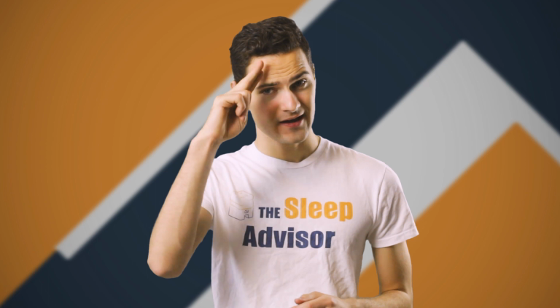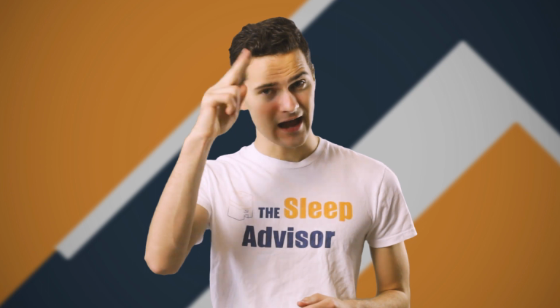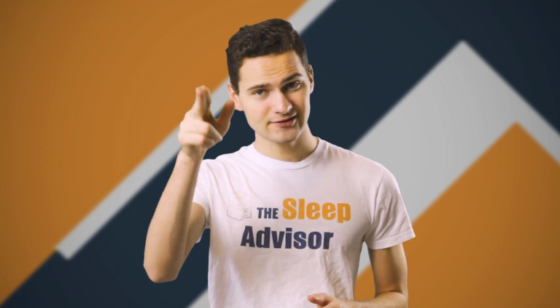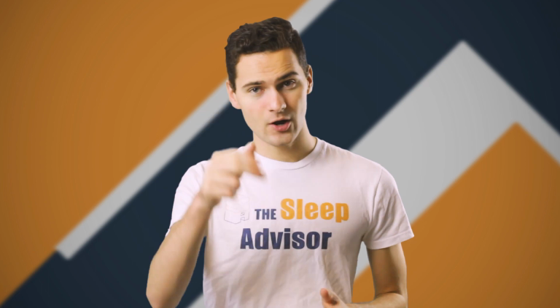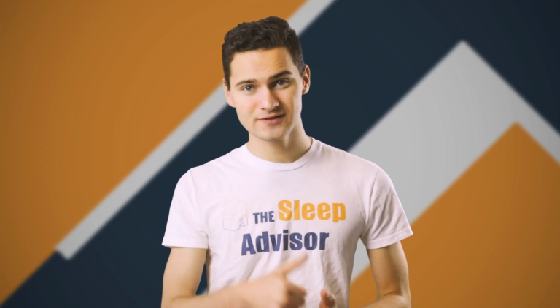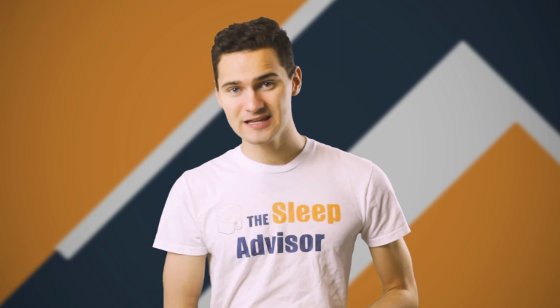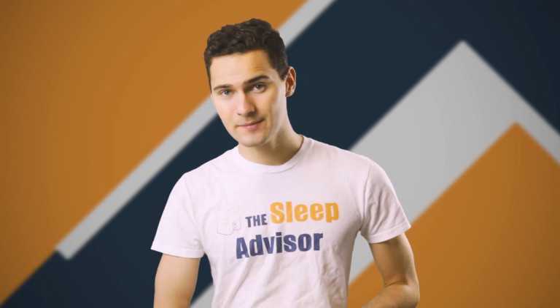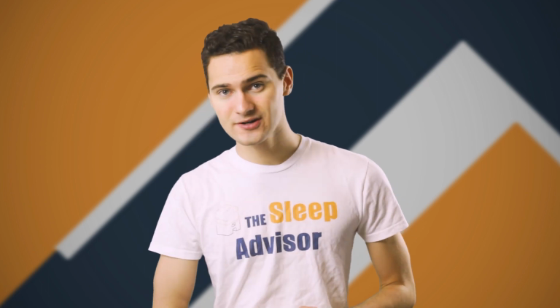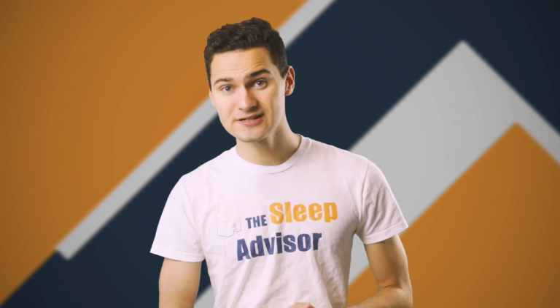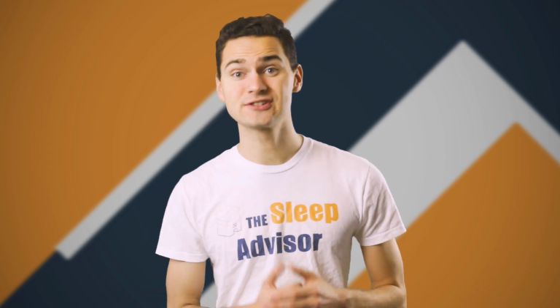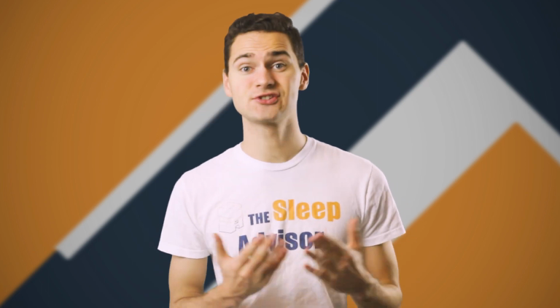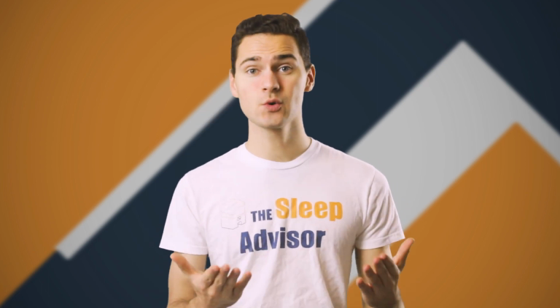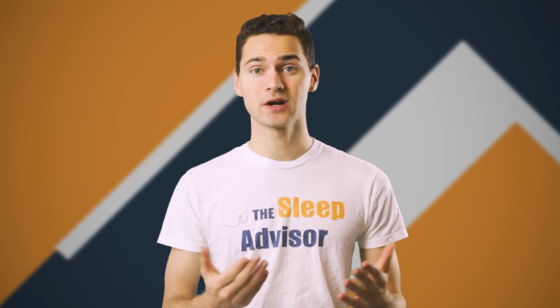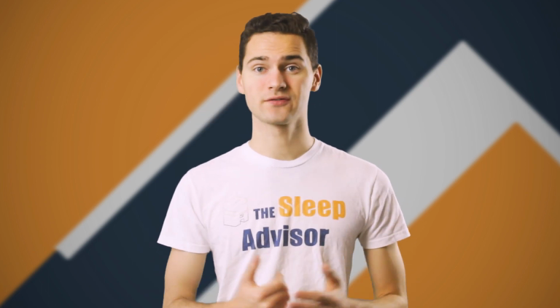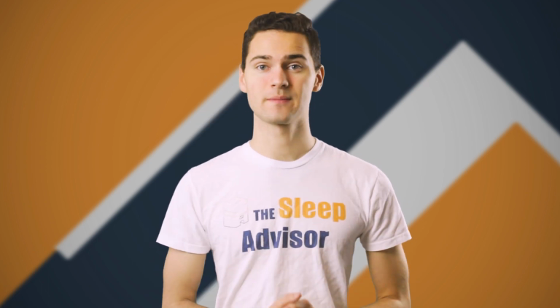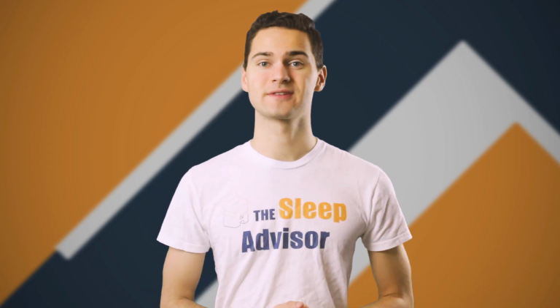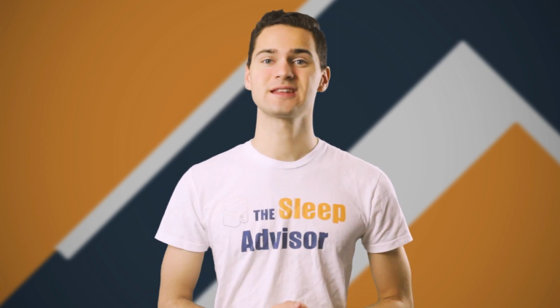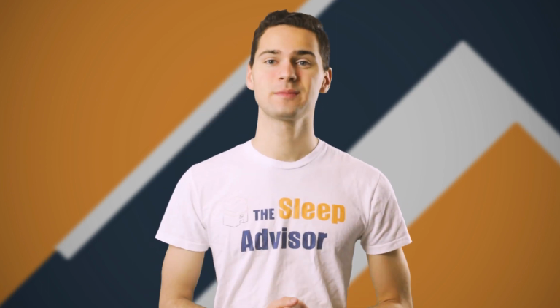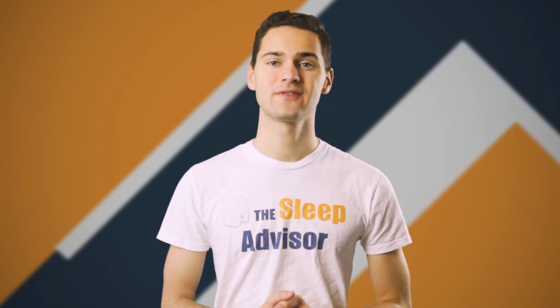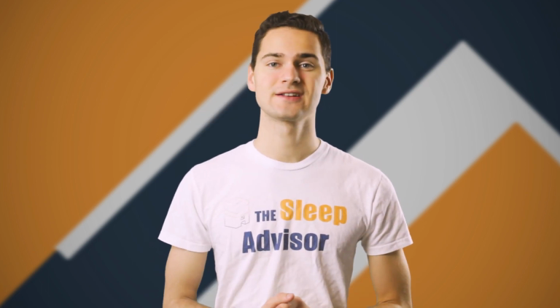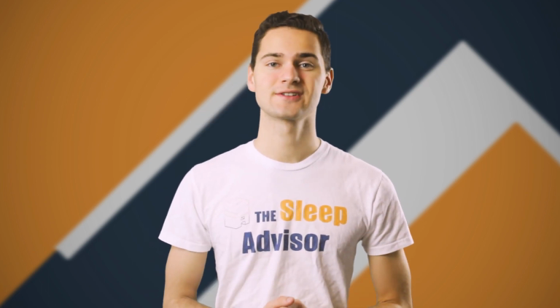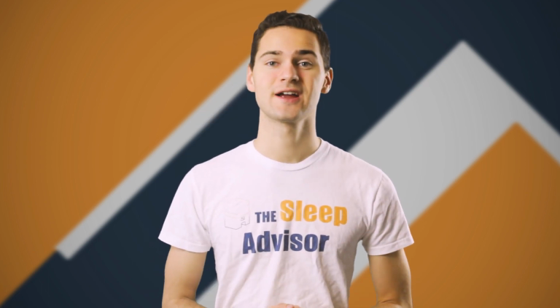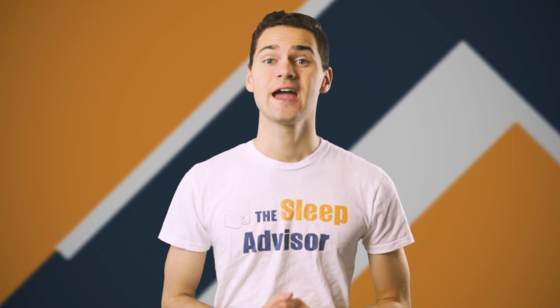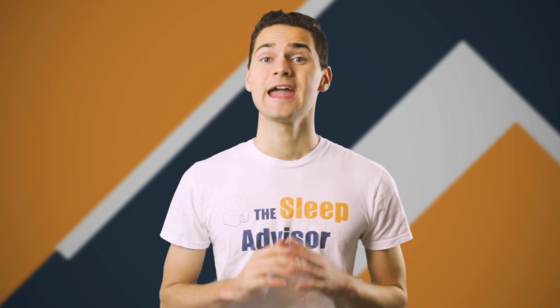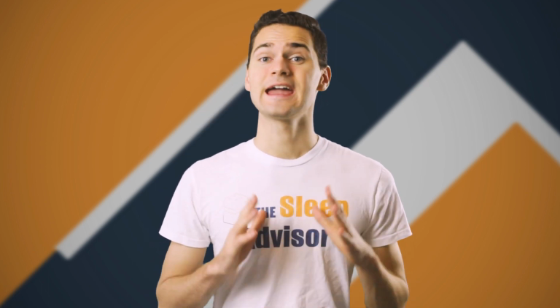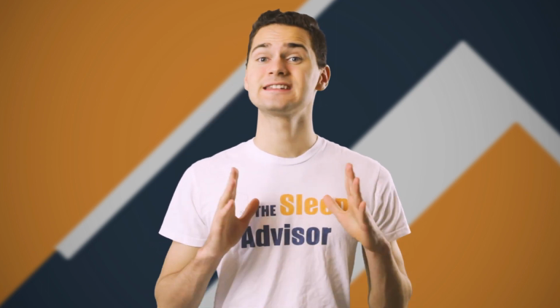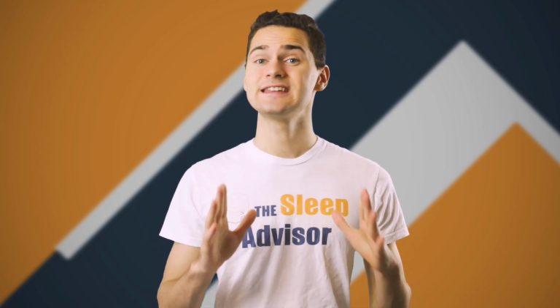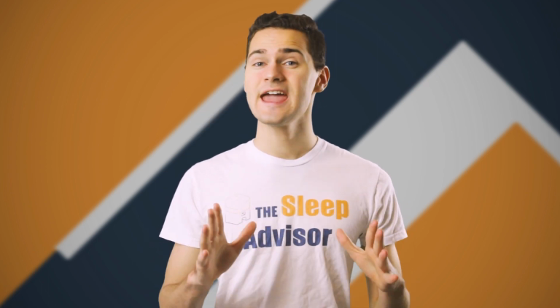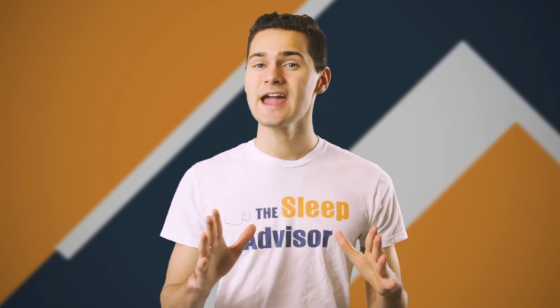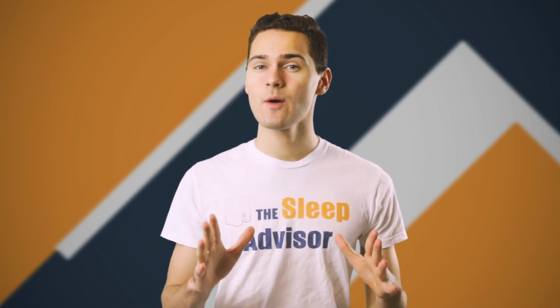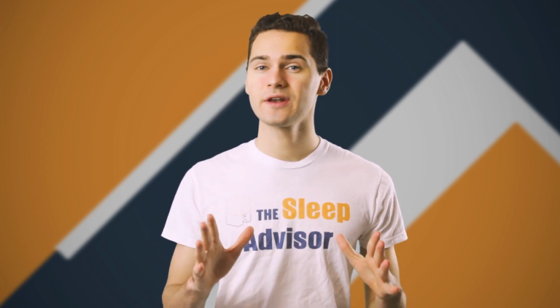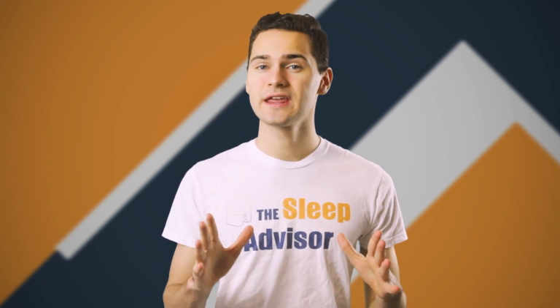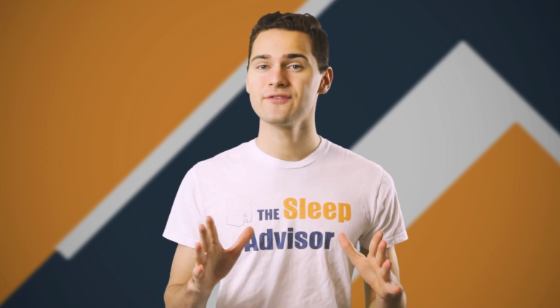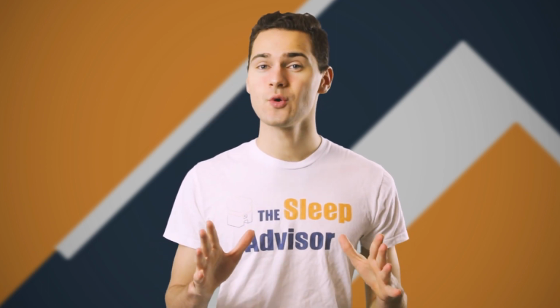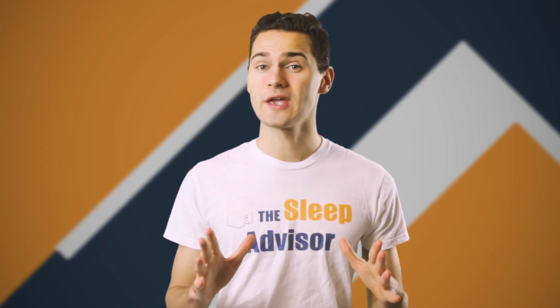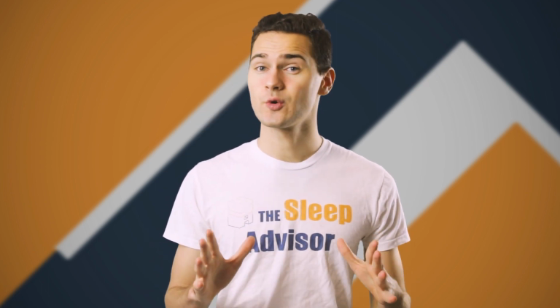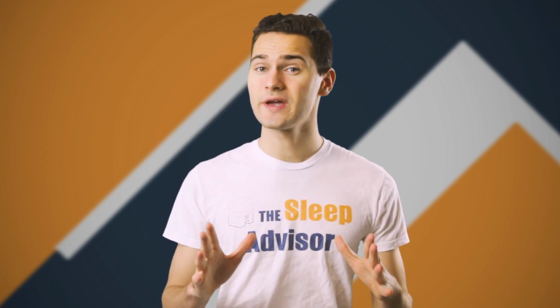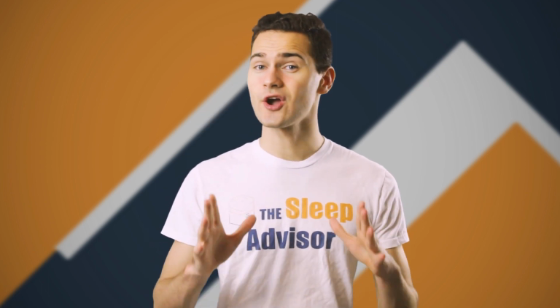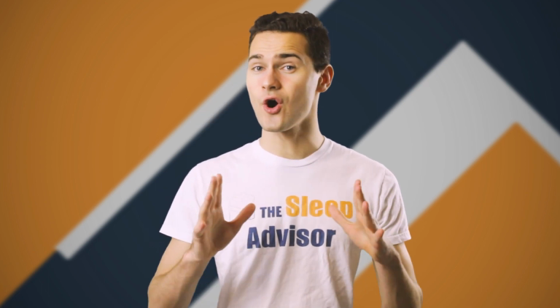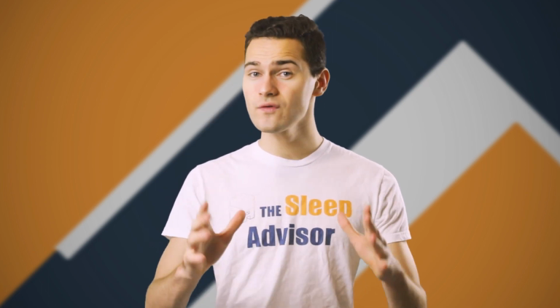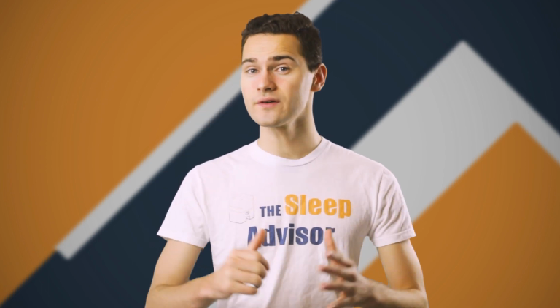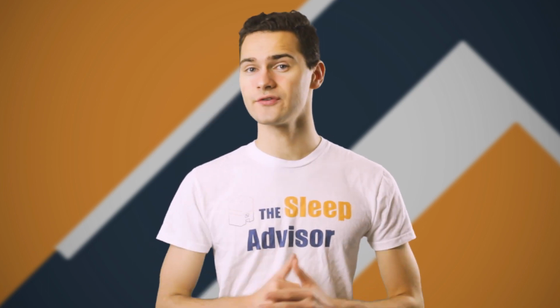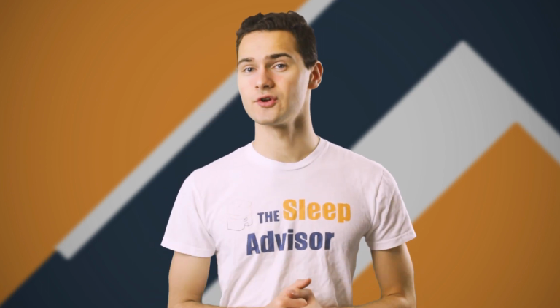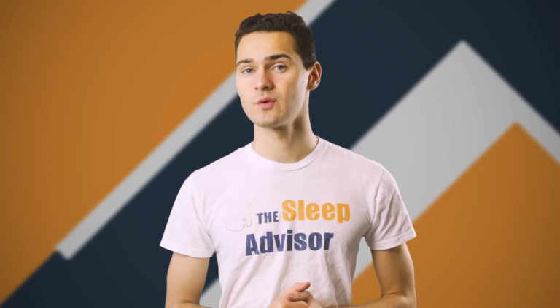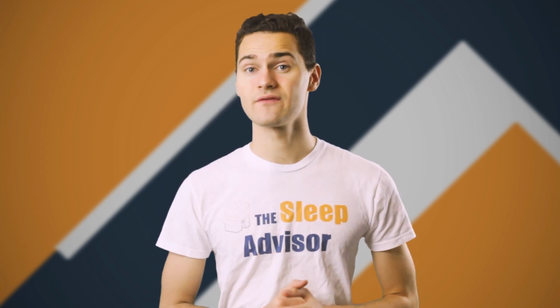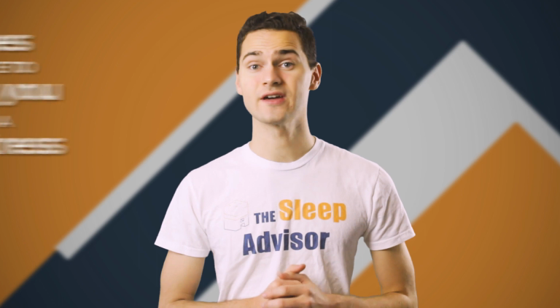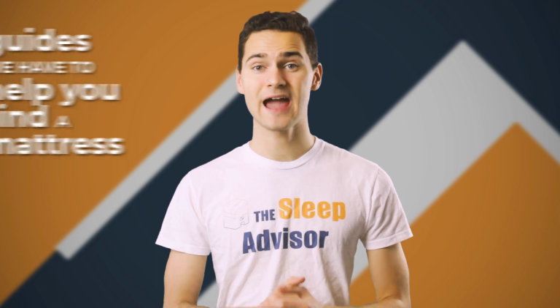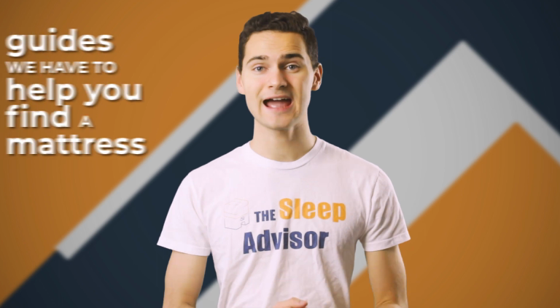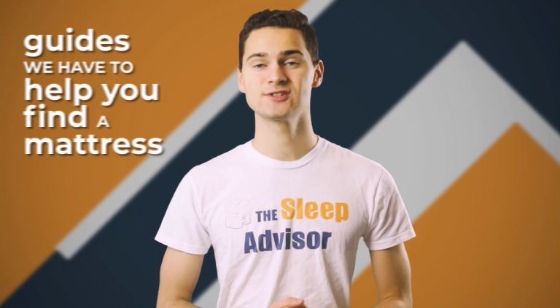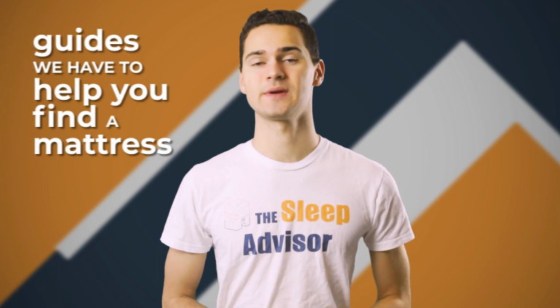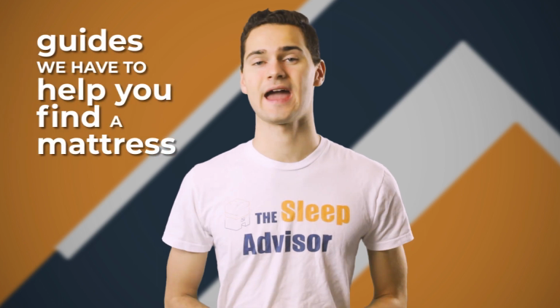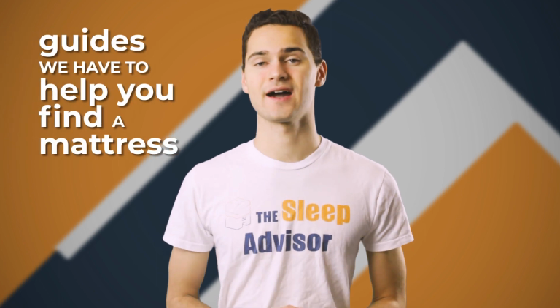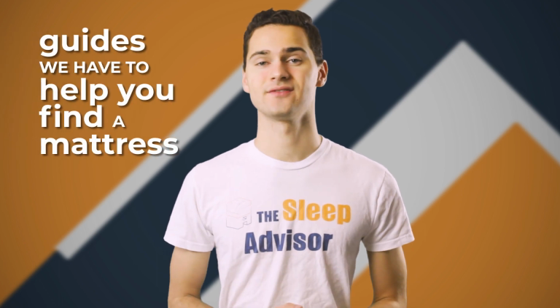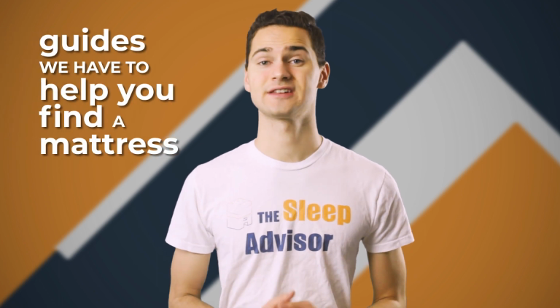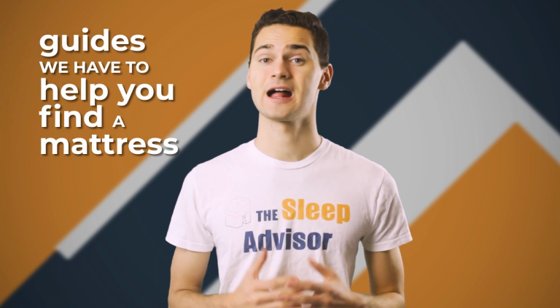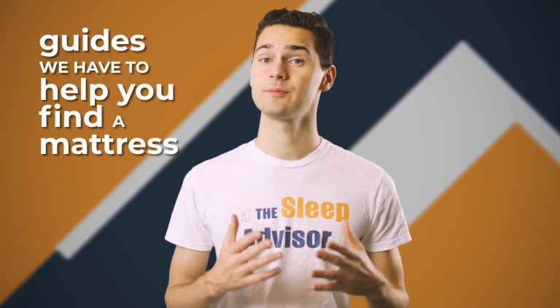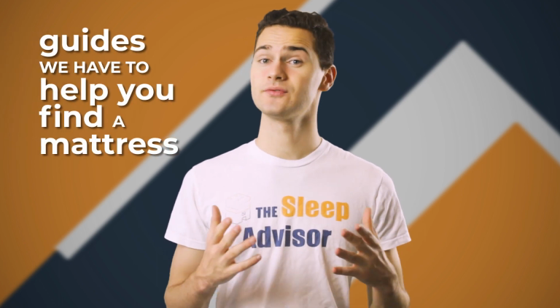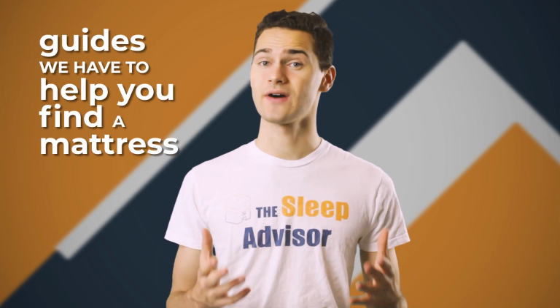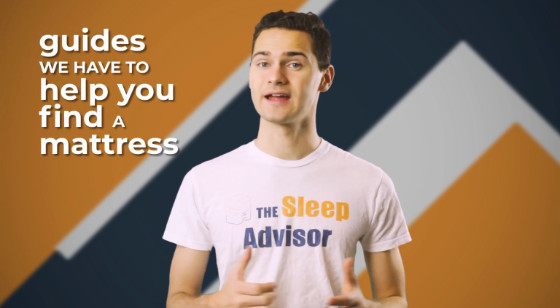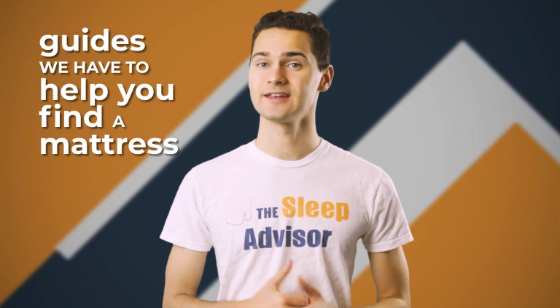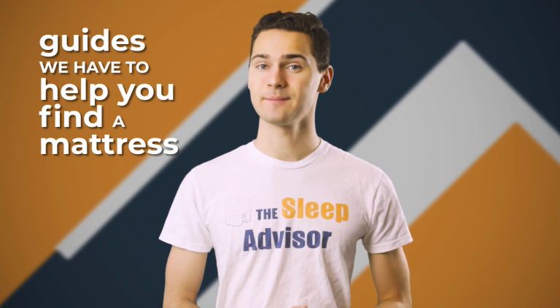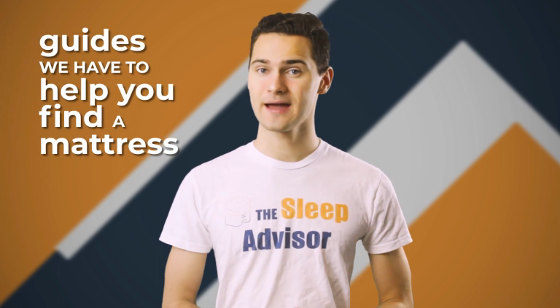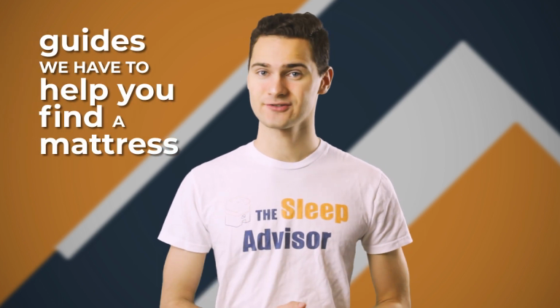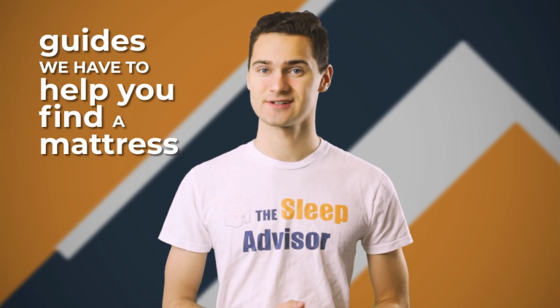How's it going, sleepers? It's Stuart from The Sleep Advisor, and today I want to give you a quick overview of the guides we have to help you find a mattress.